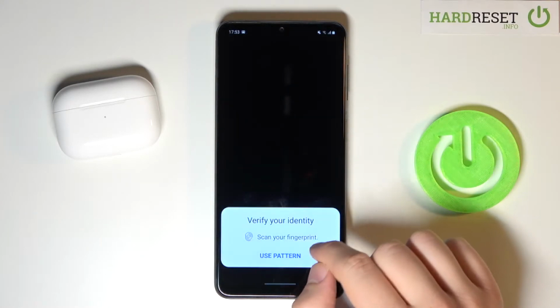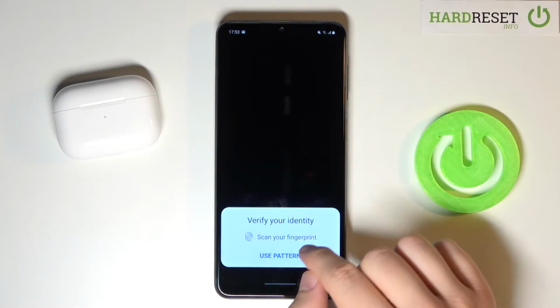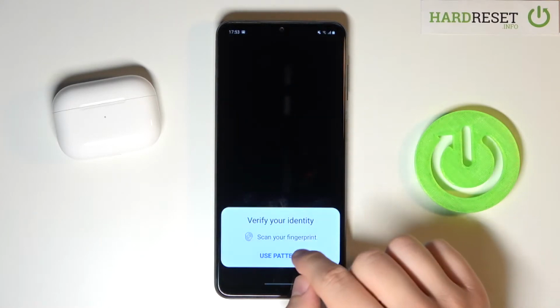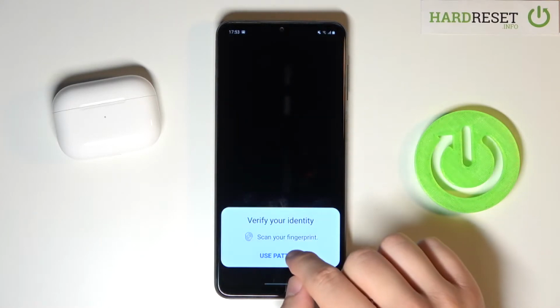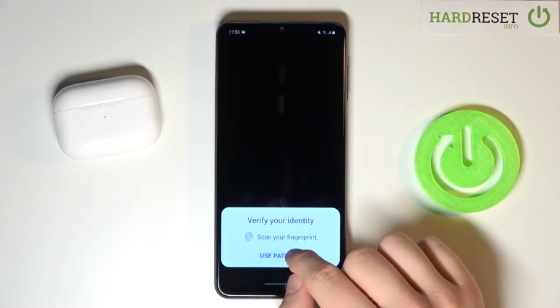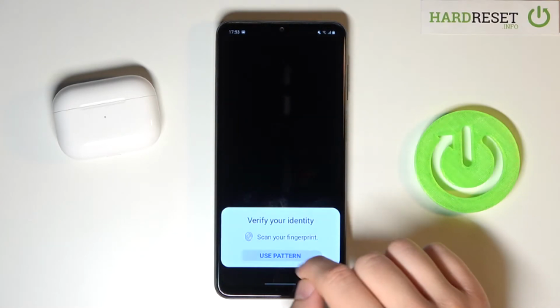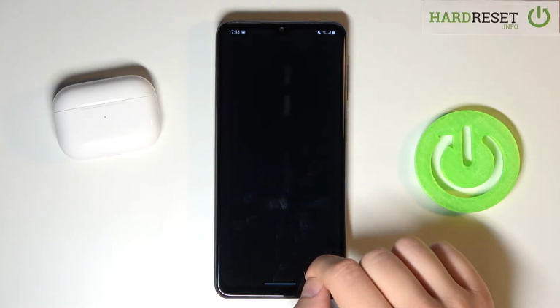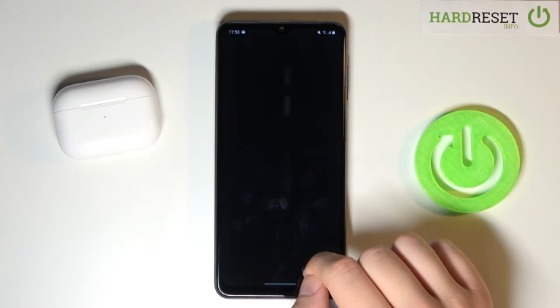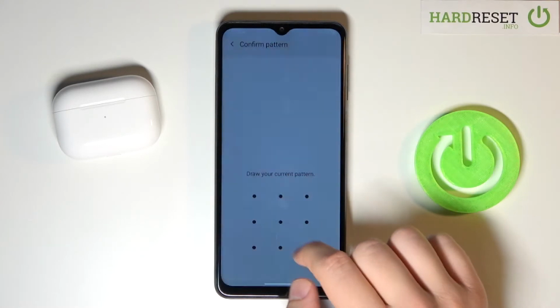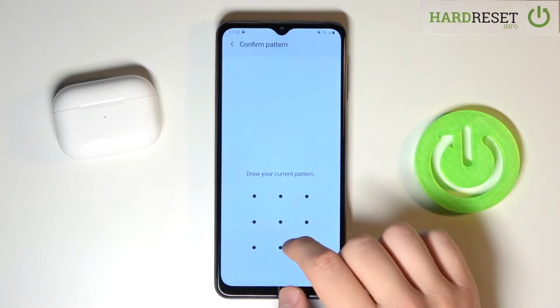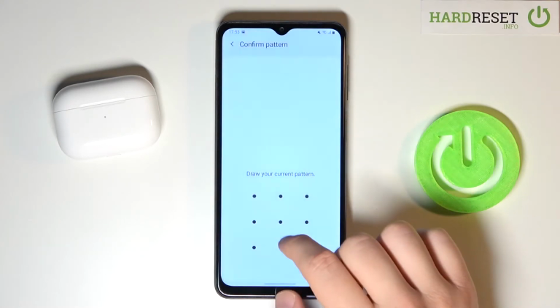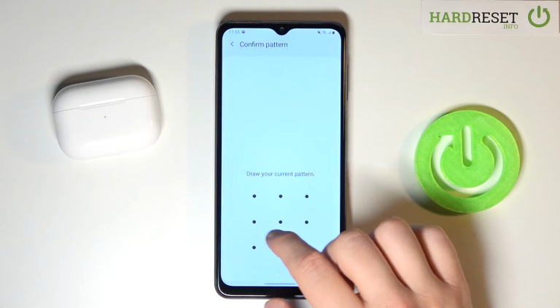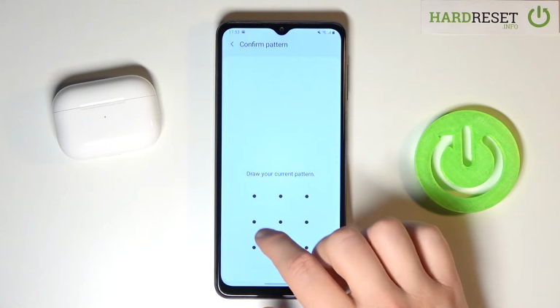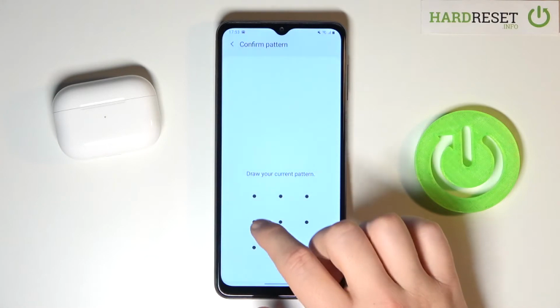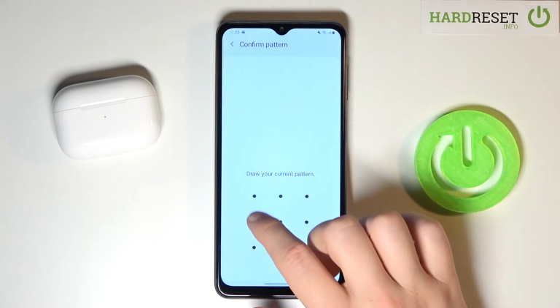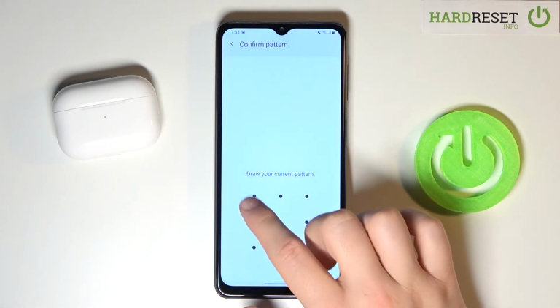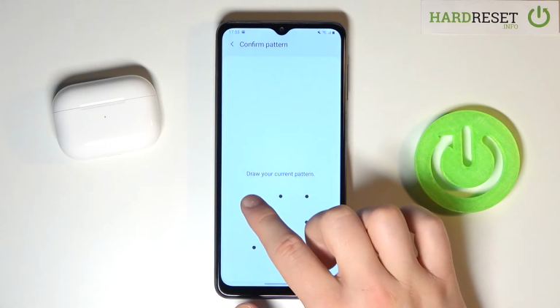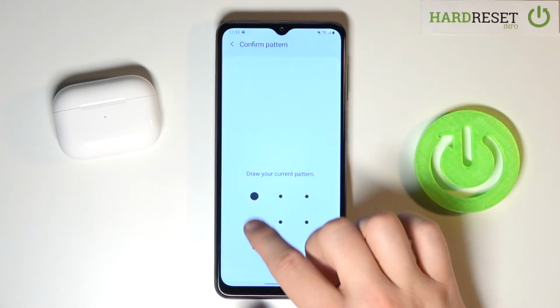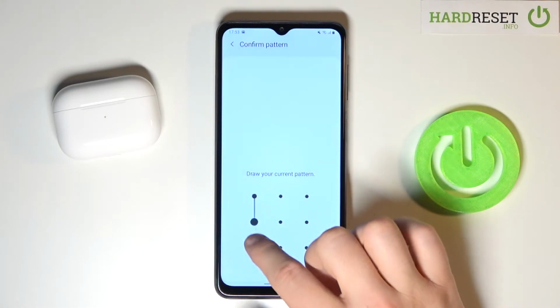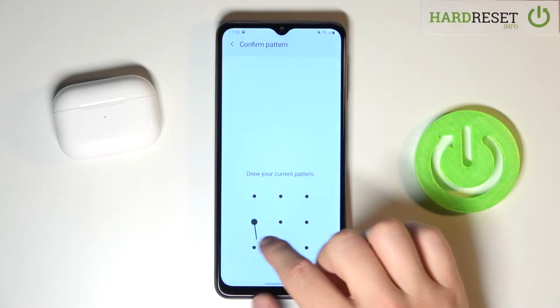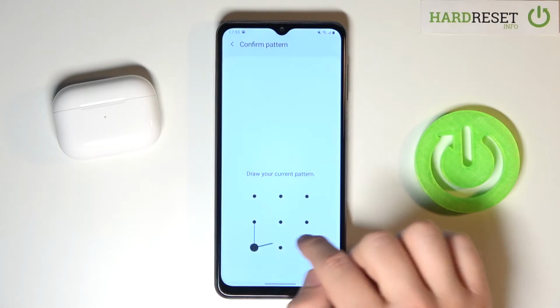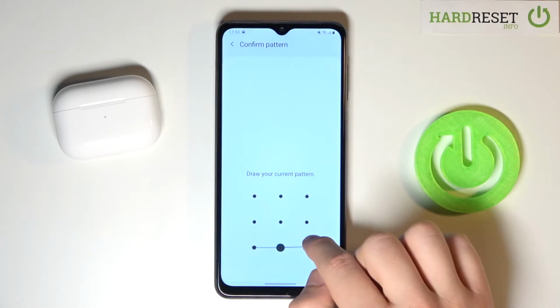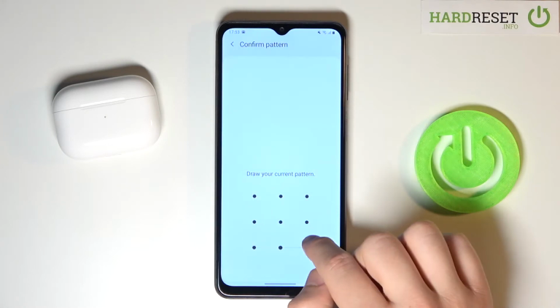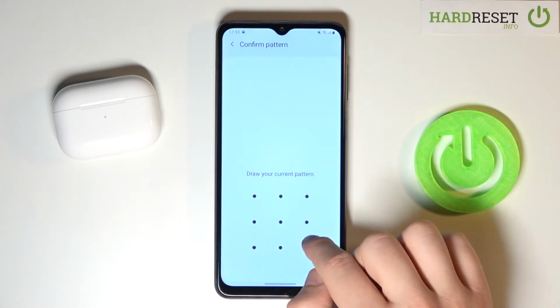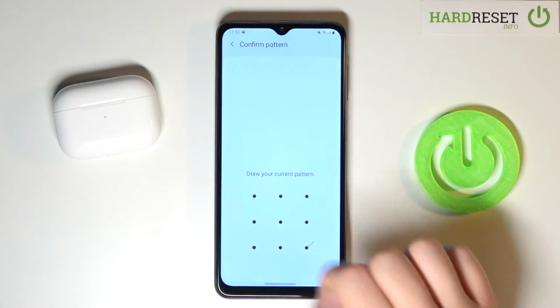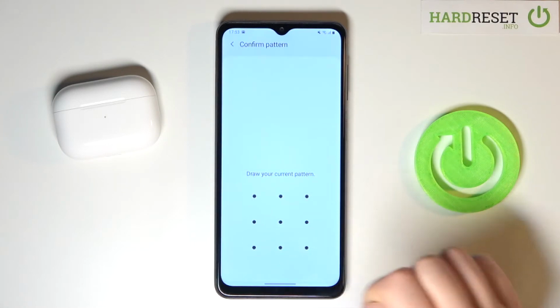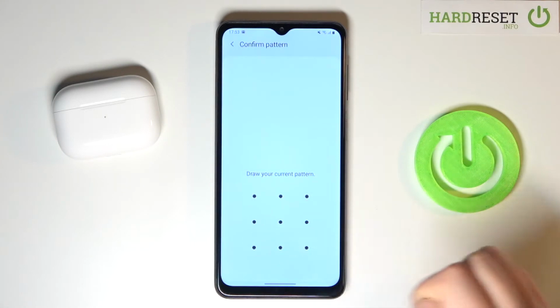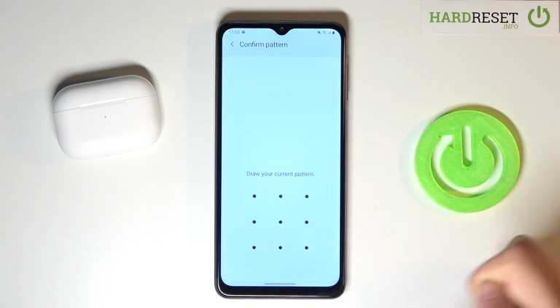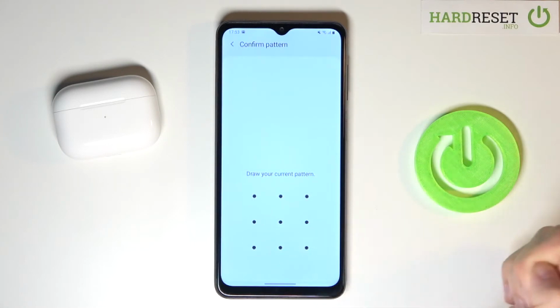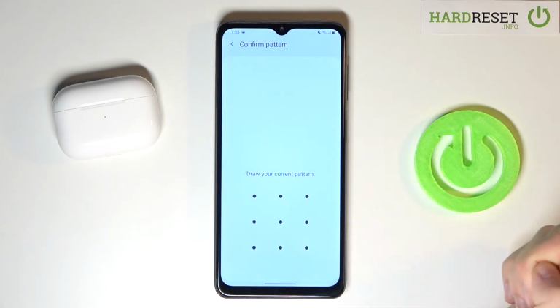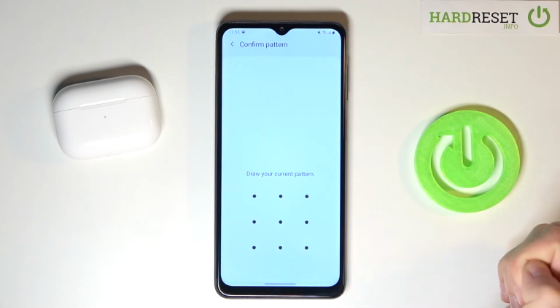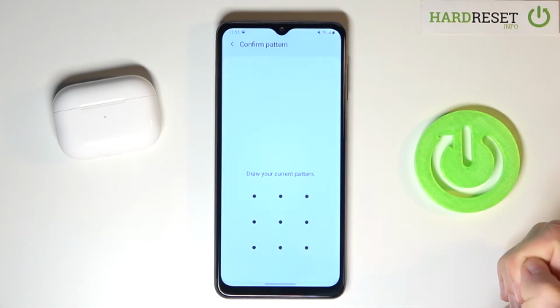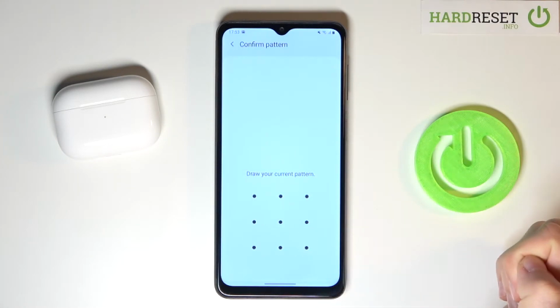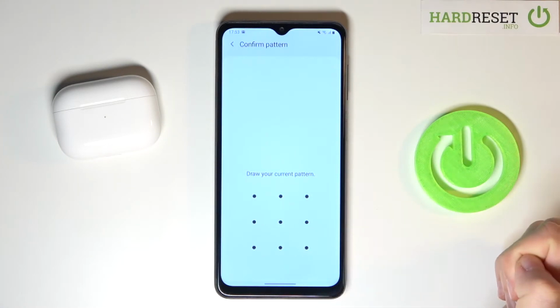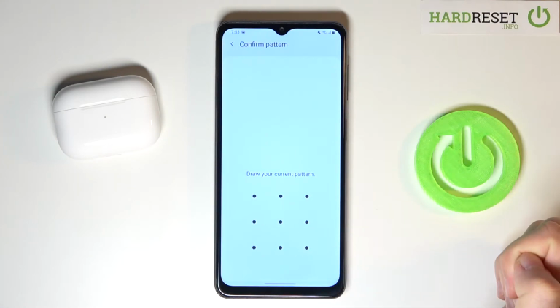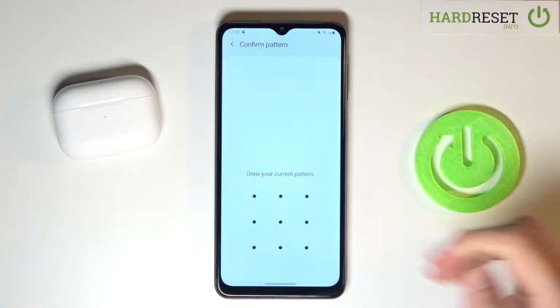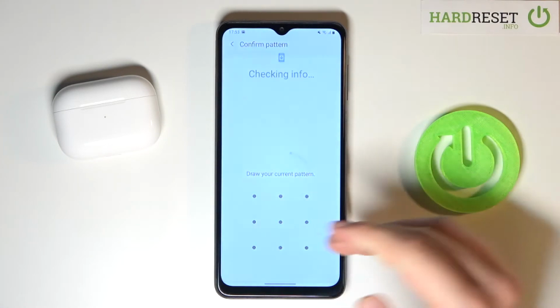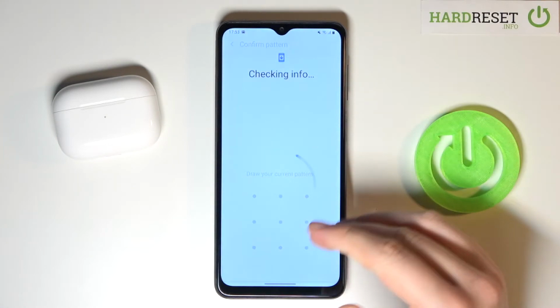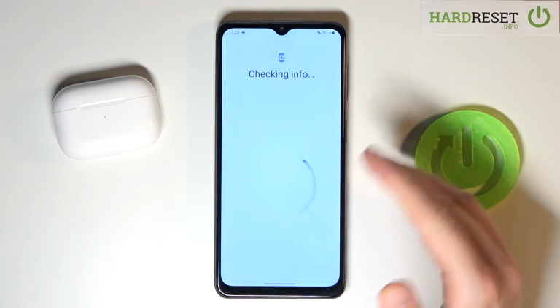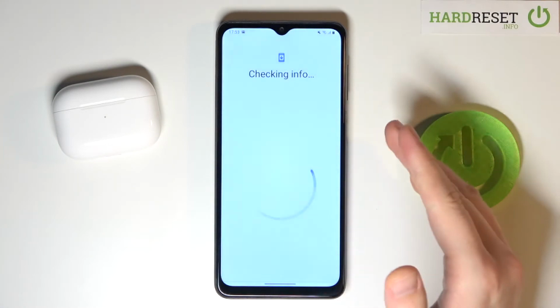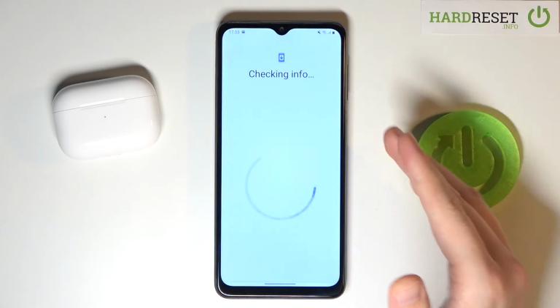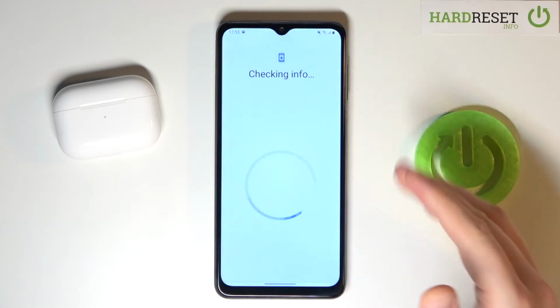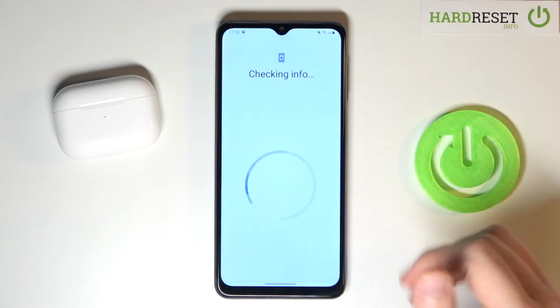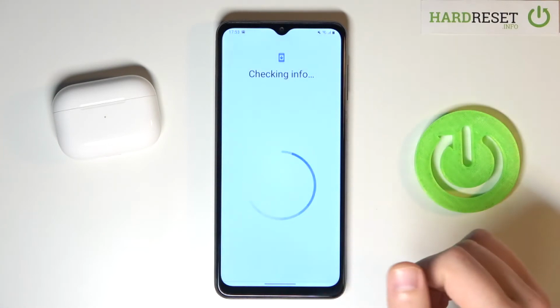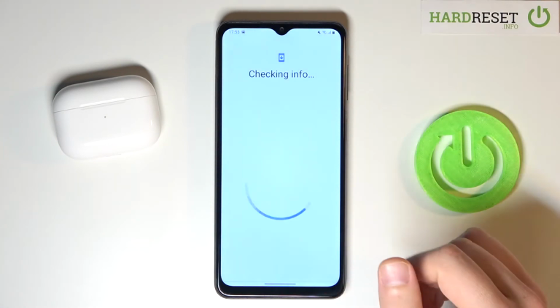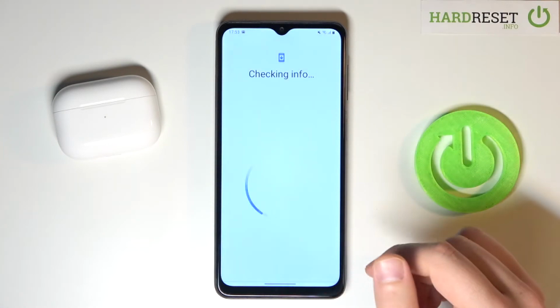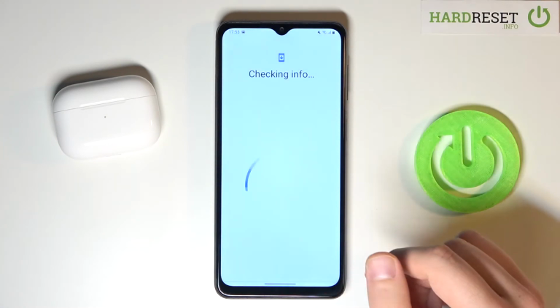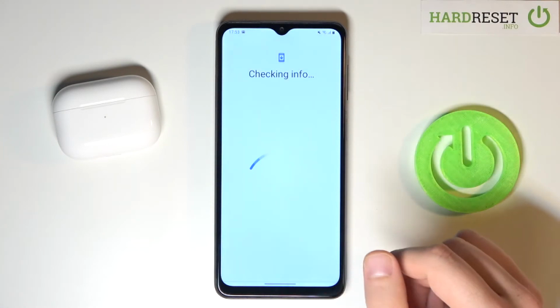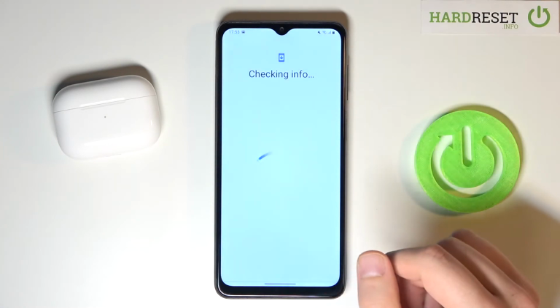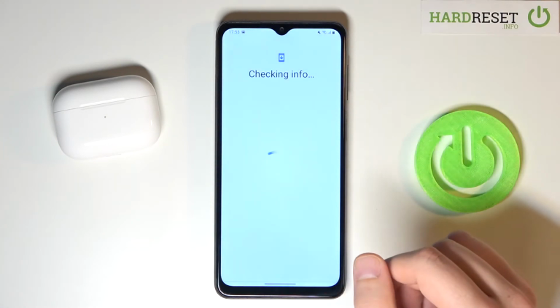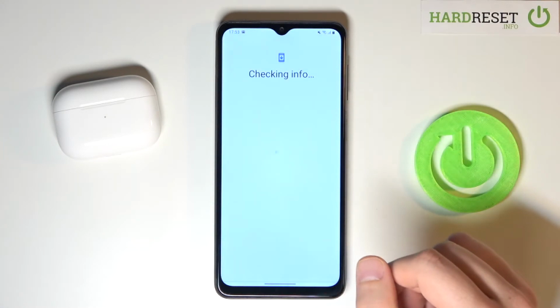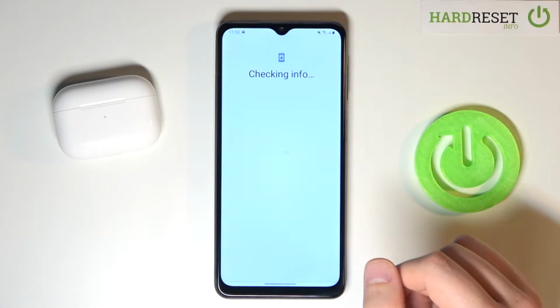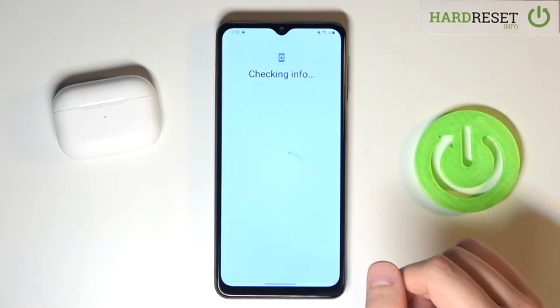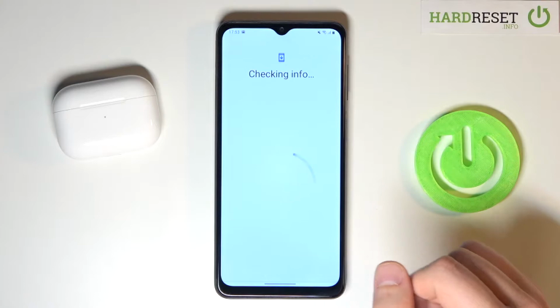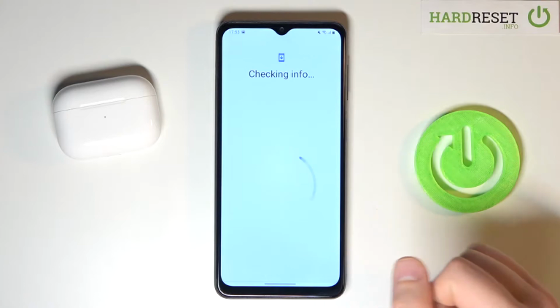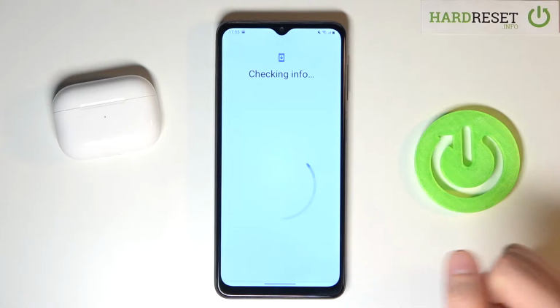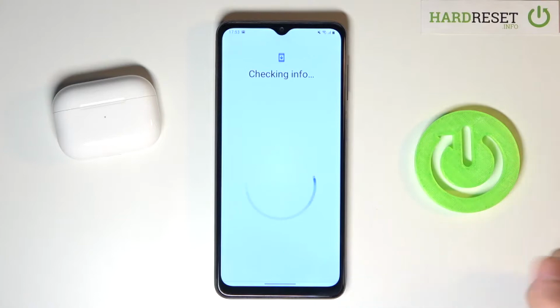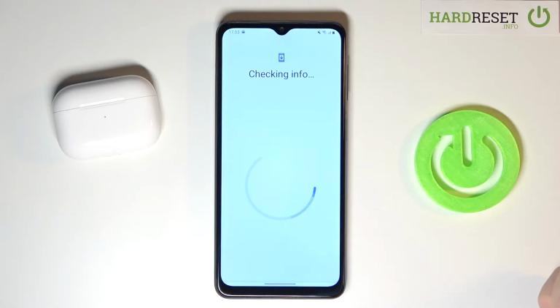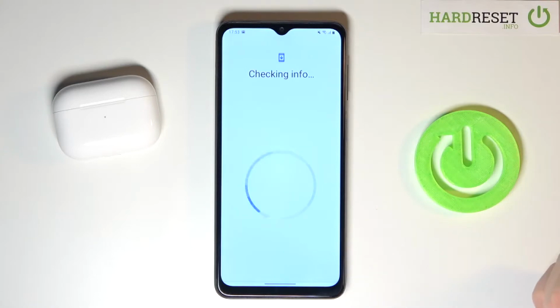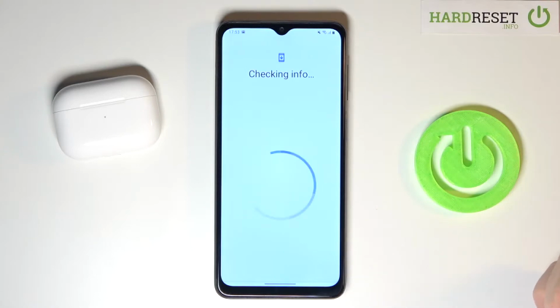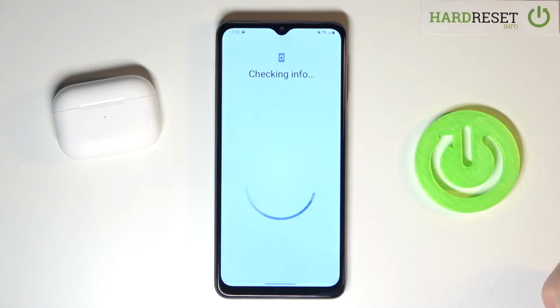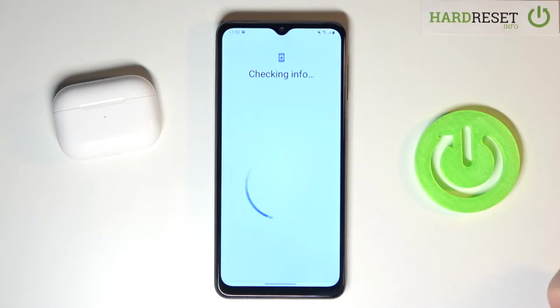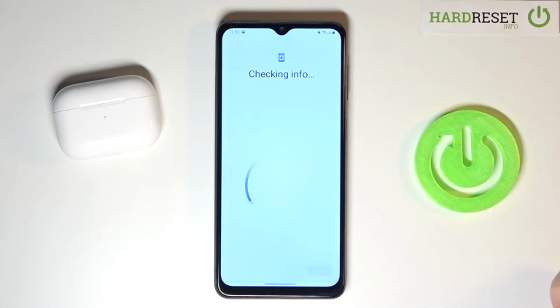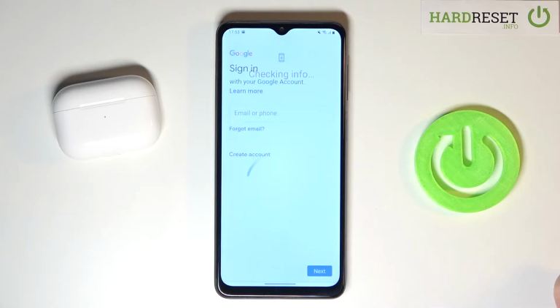Right now we have to use your identity lock method — pattern, fingerprint, or just face unlock. You have to decide.